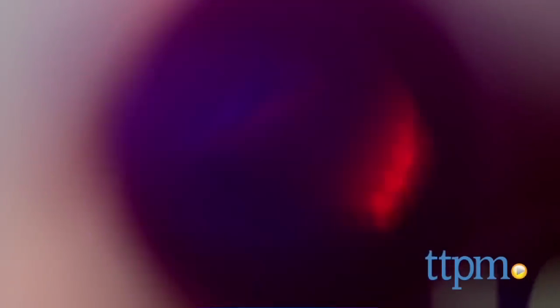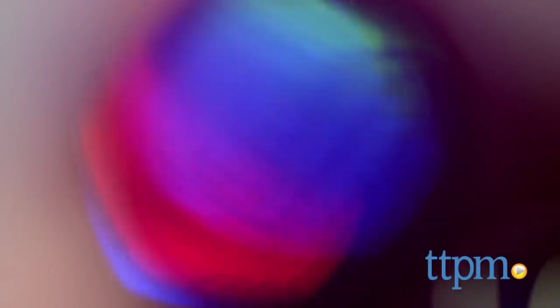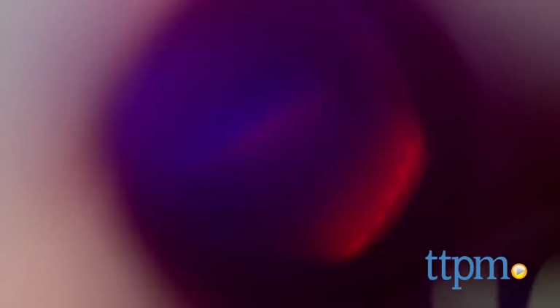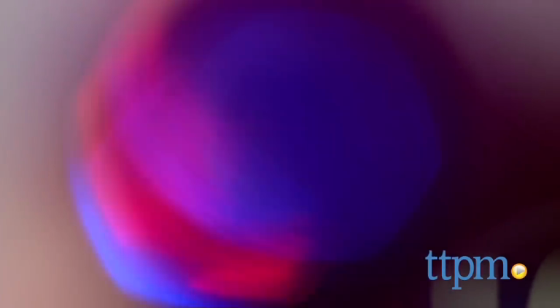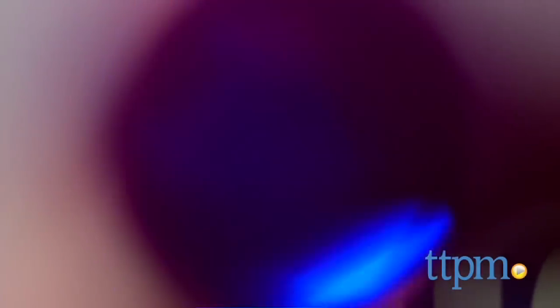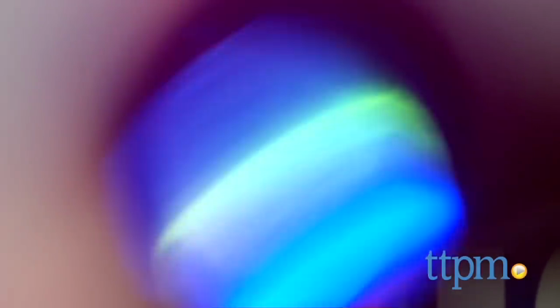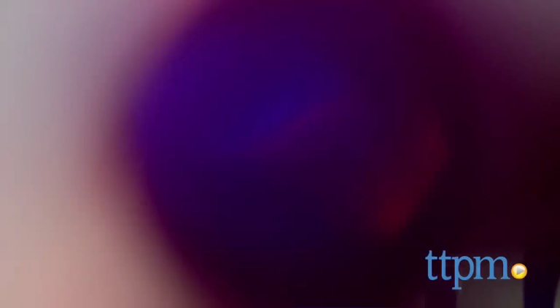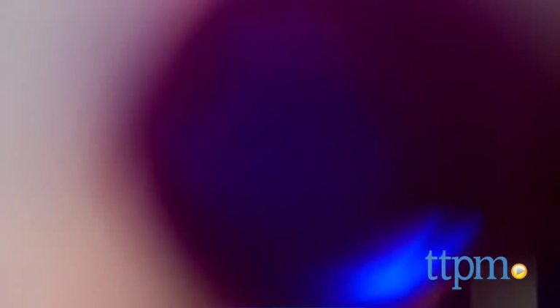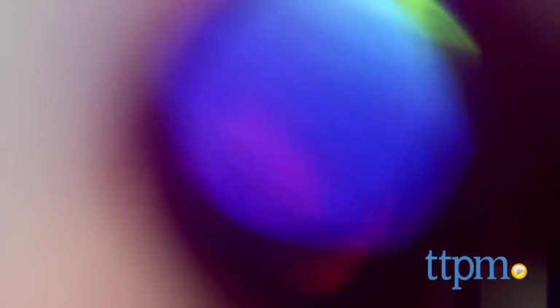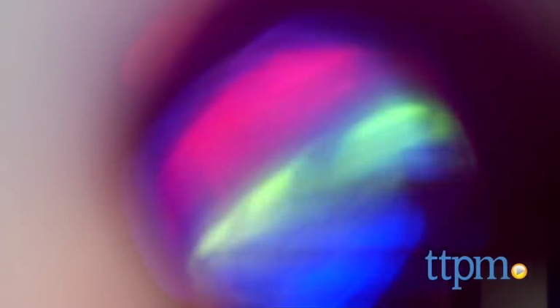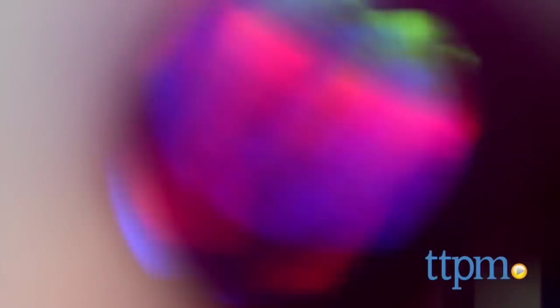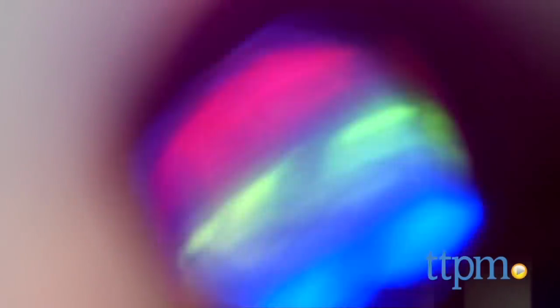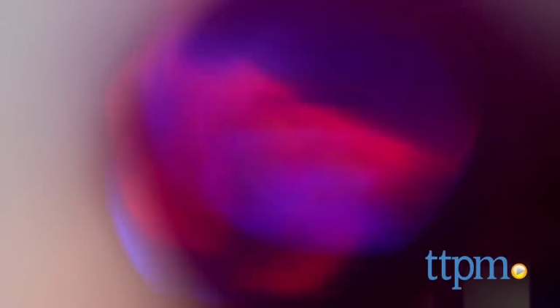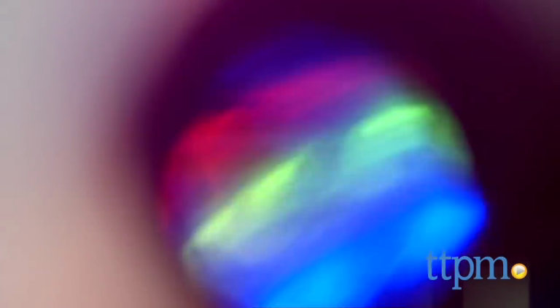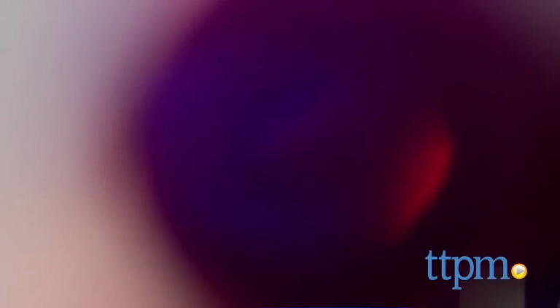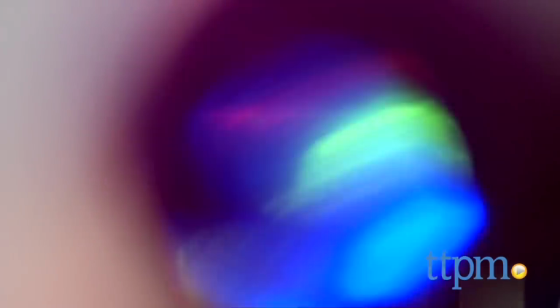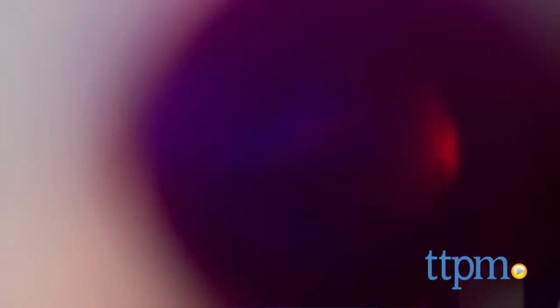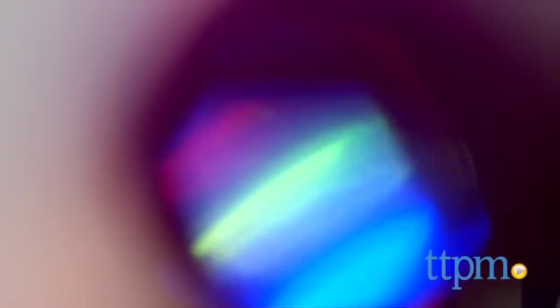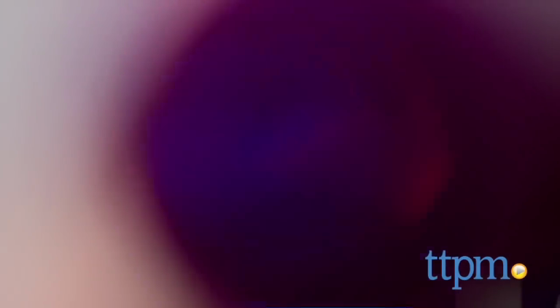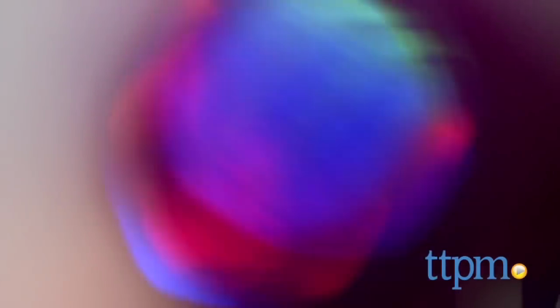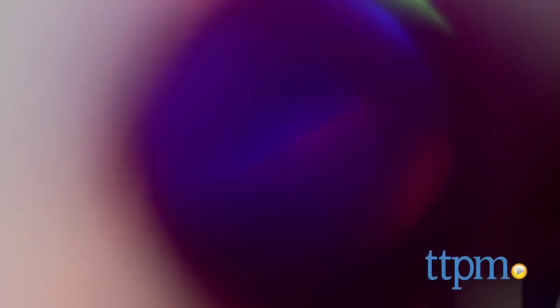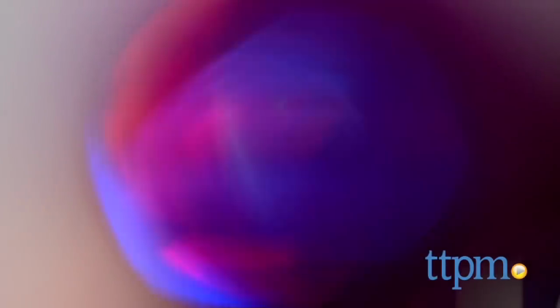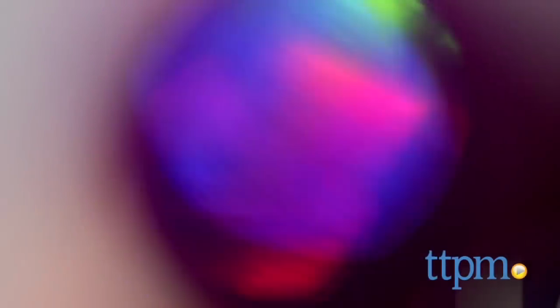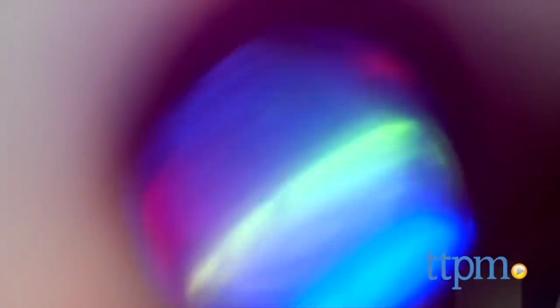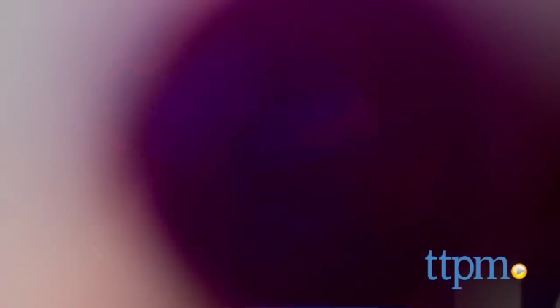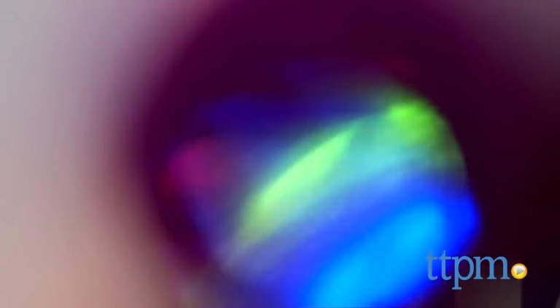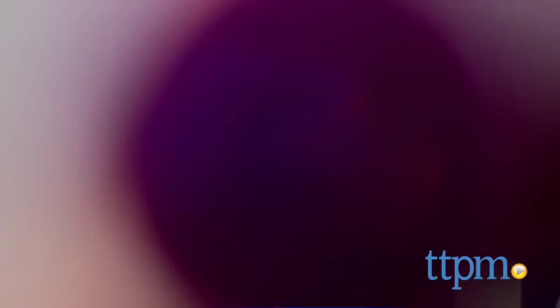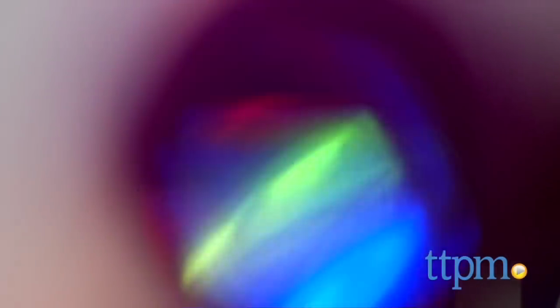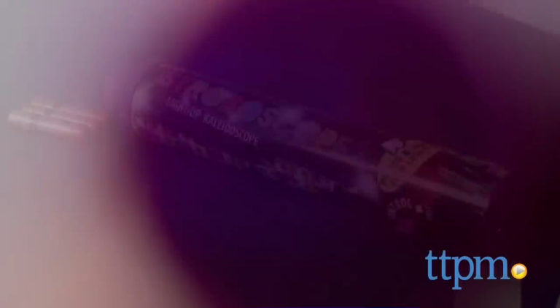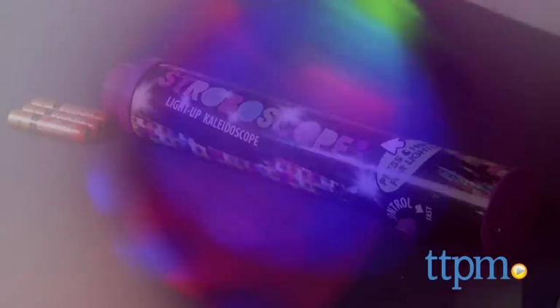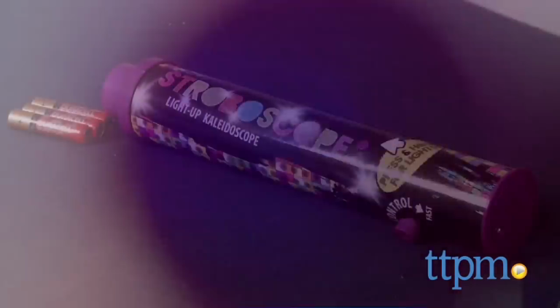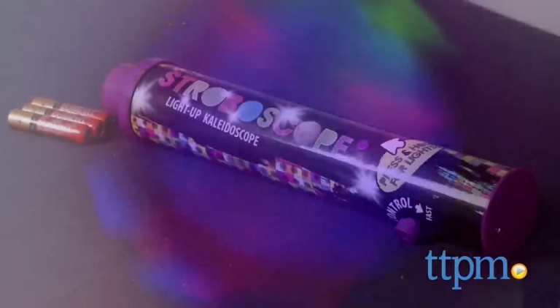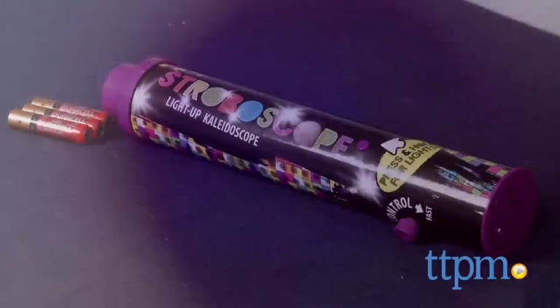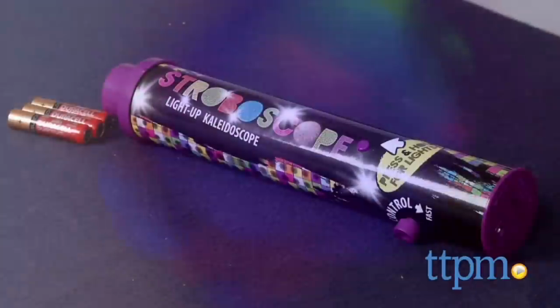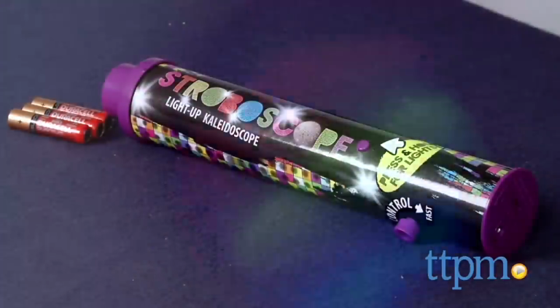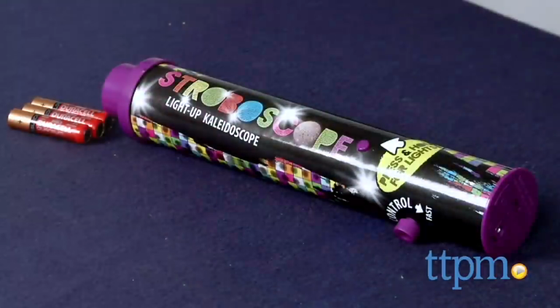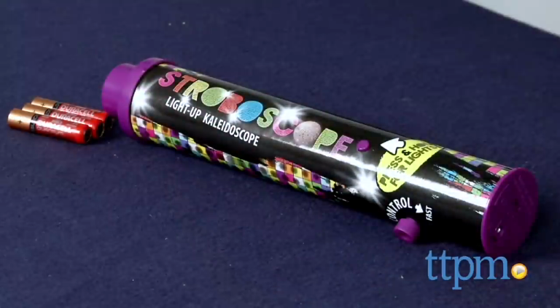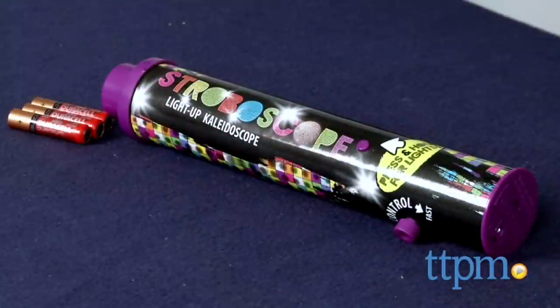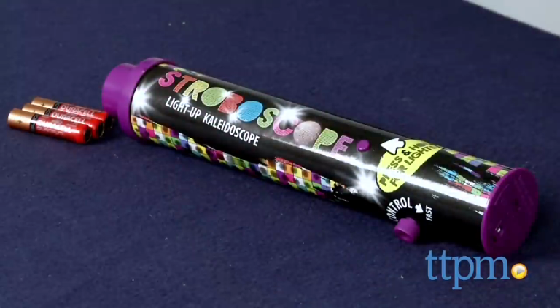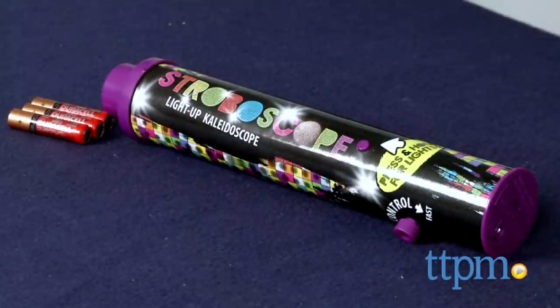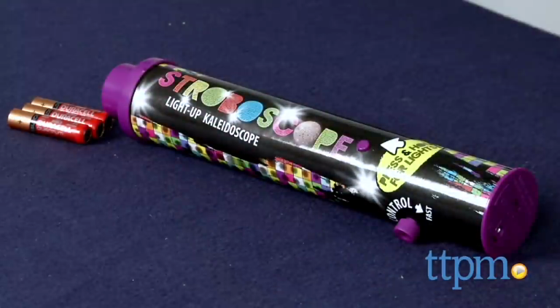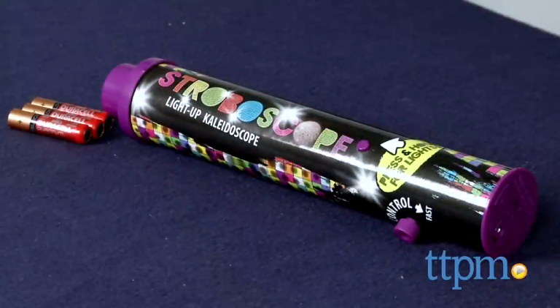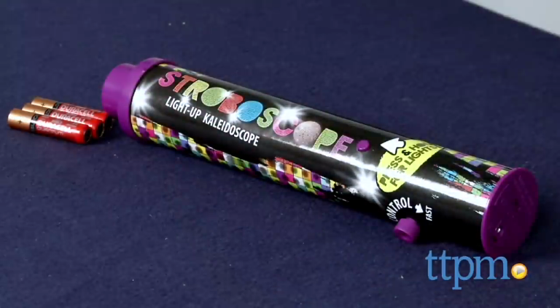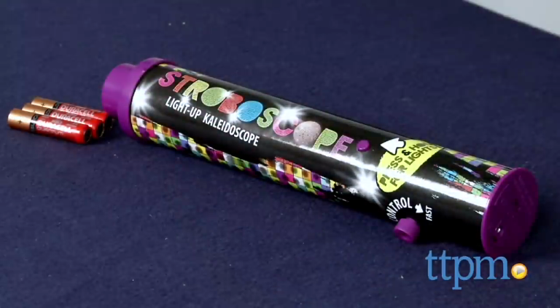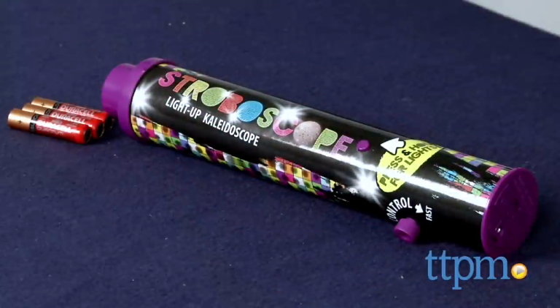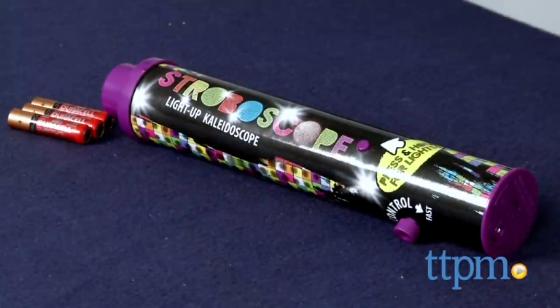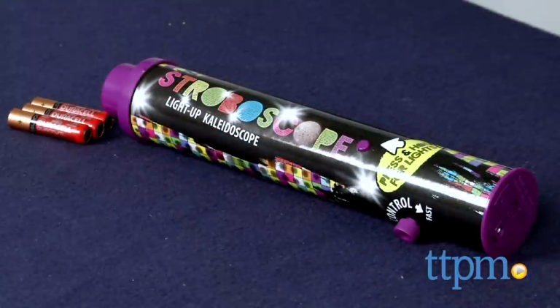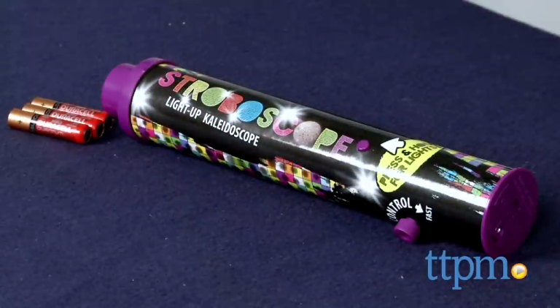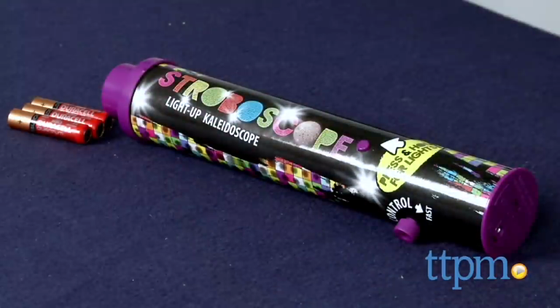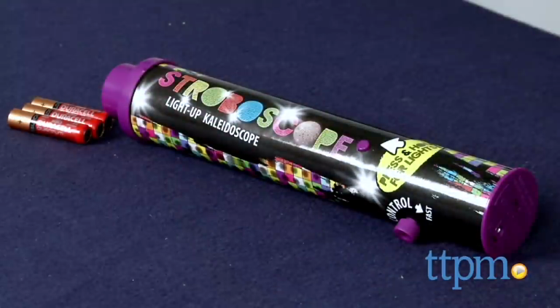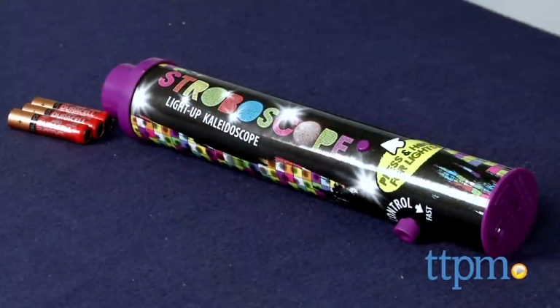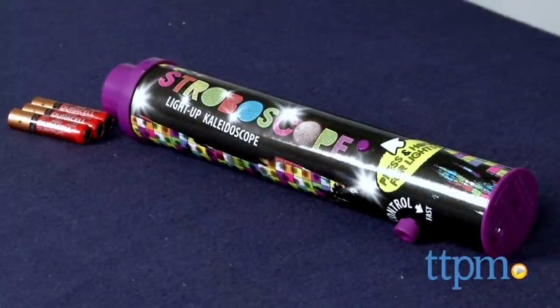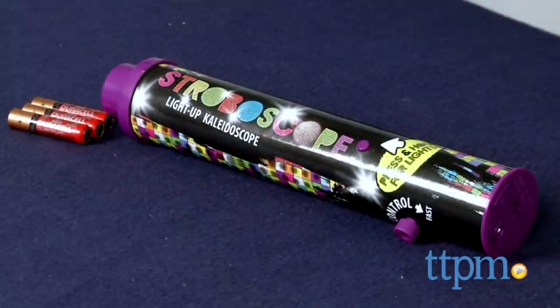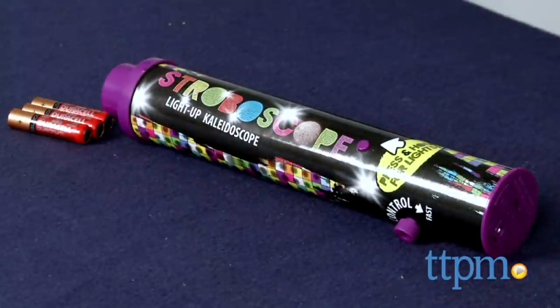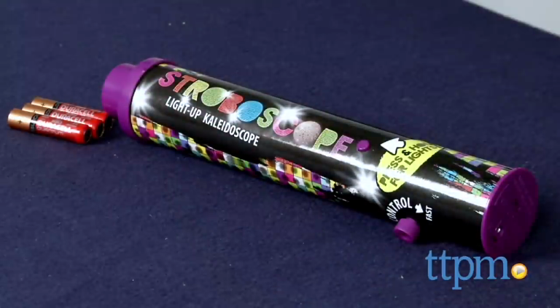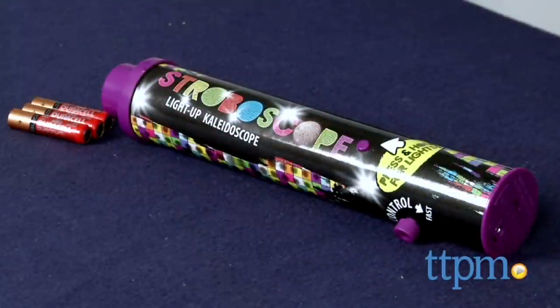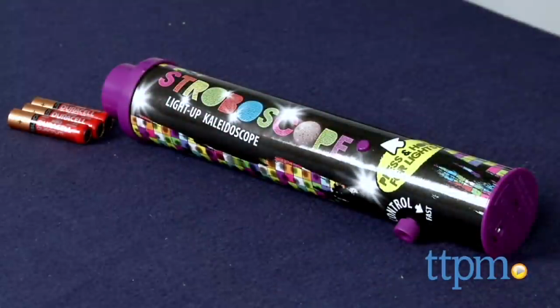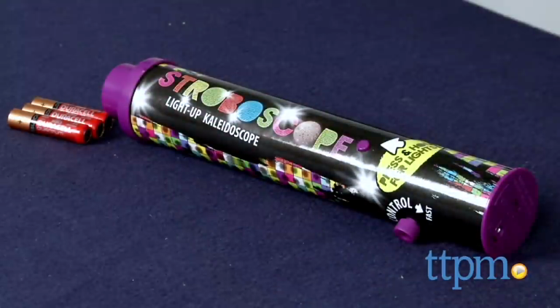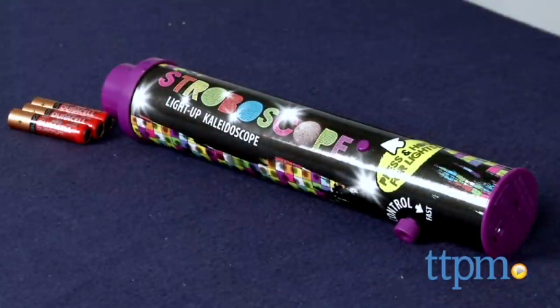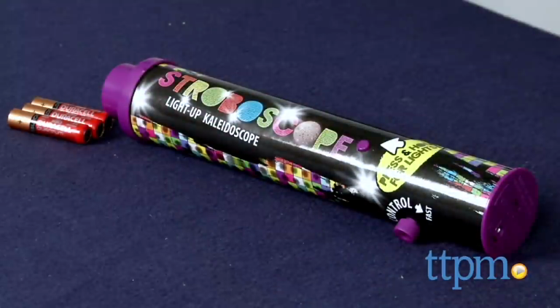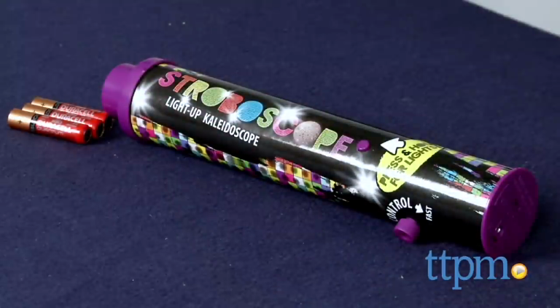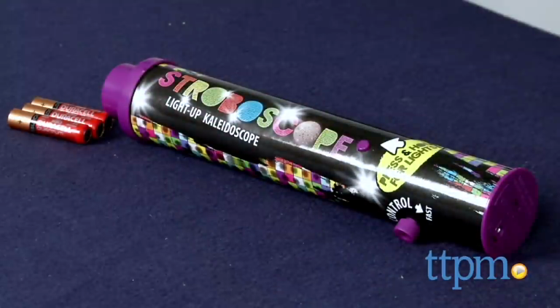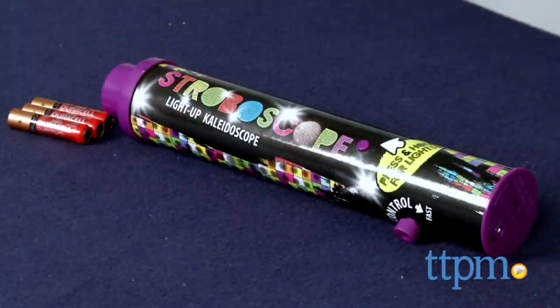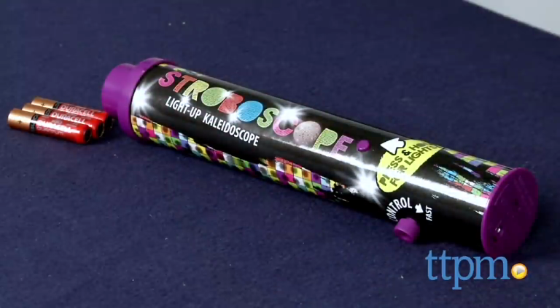This new take on the classic kaleidoscope makes a pretty cool light show. Kids will like changing up the speed to change up the show each time they play.